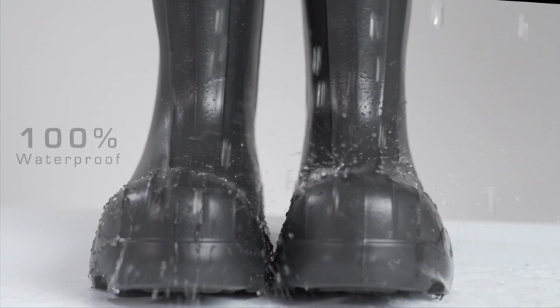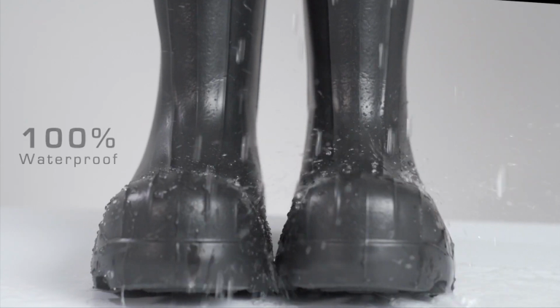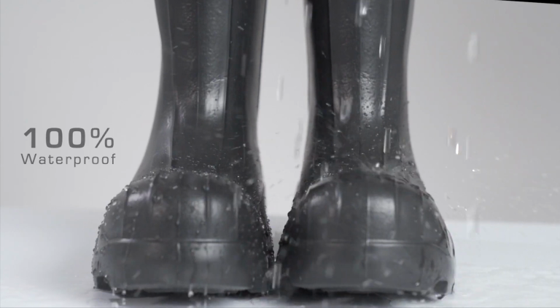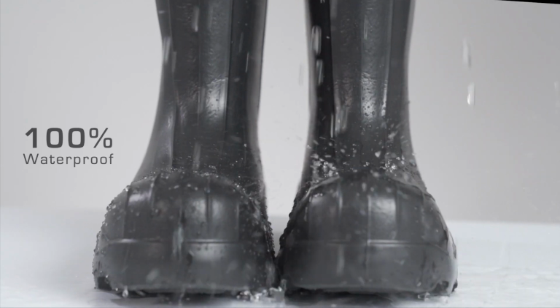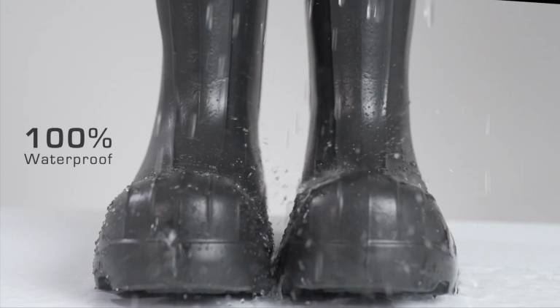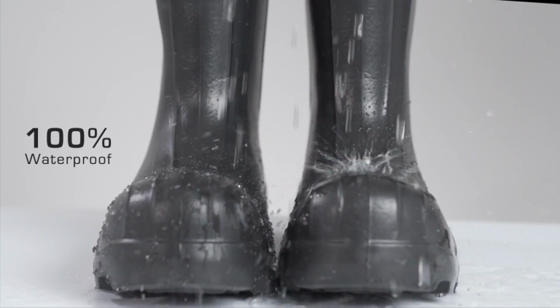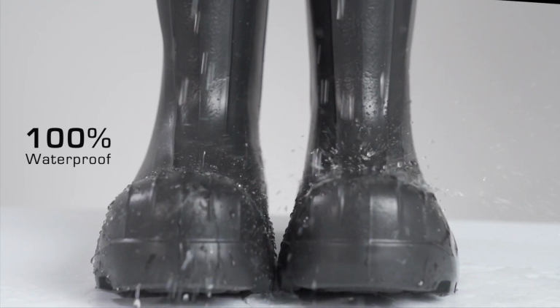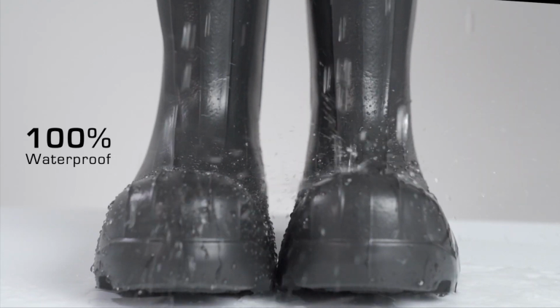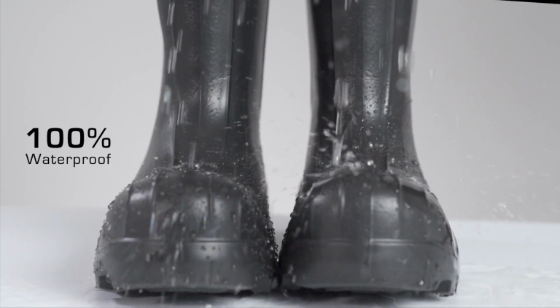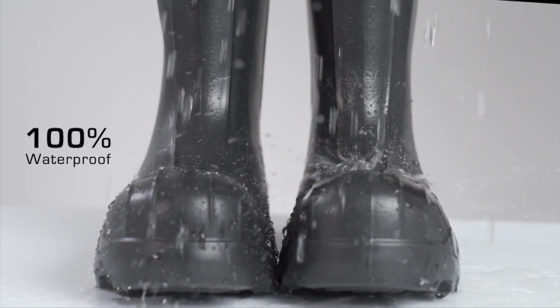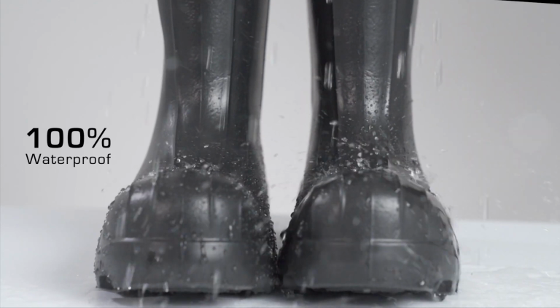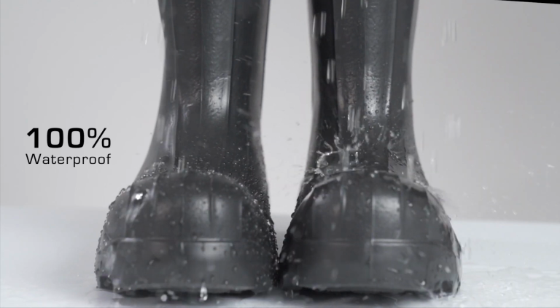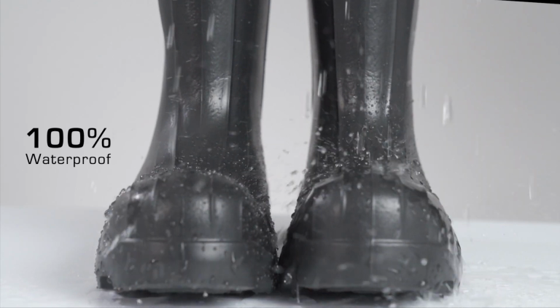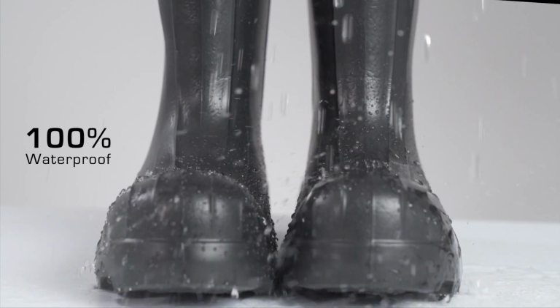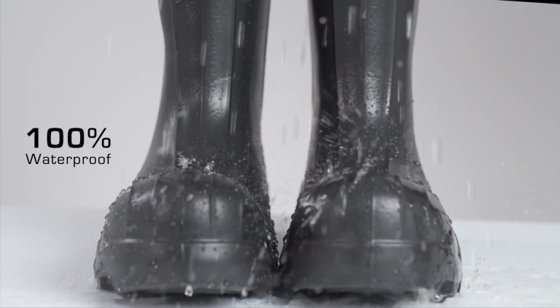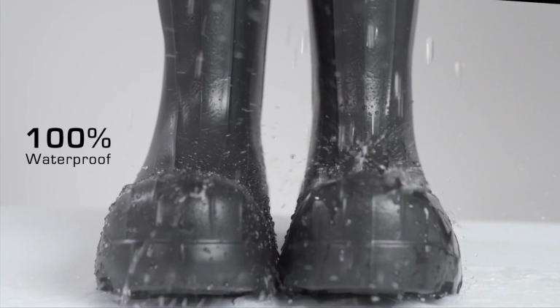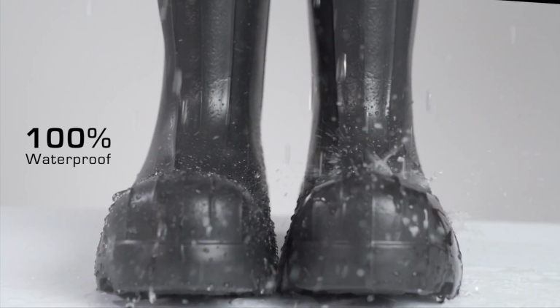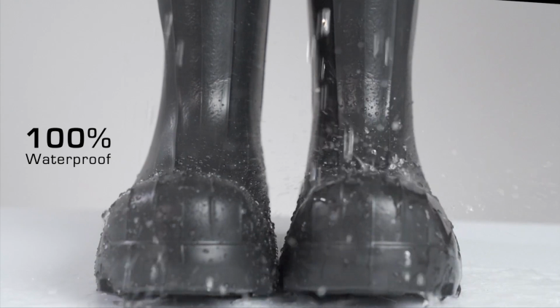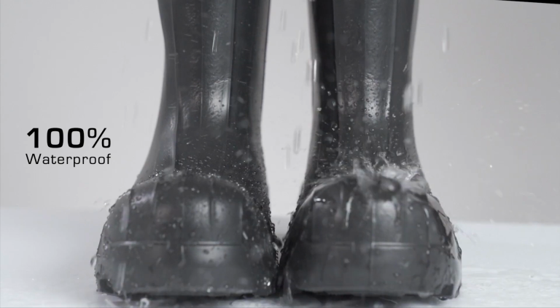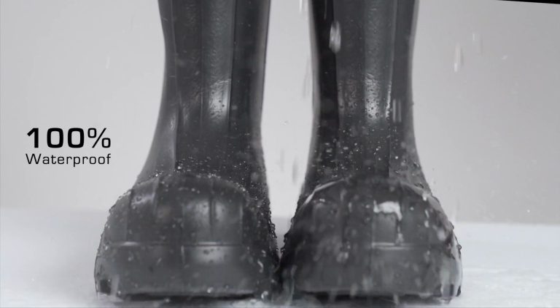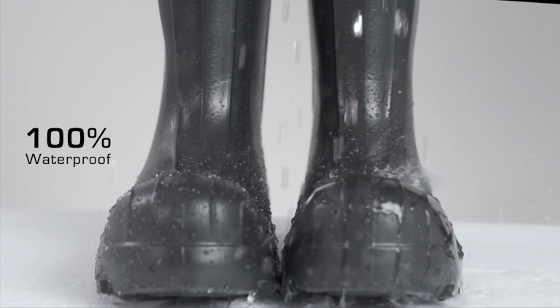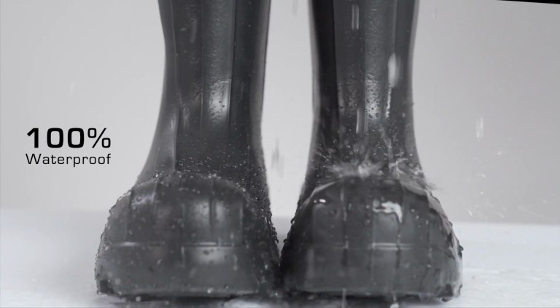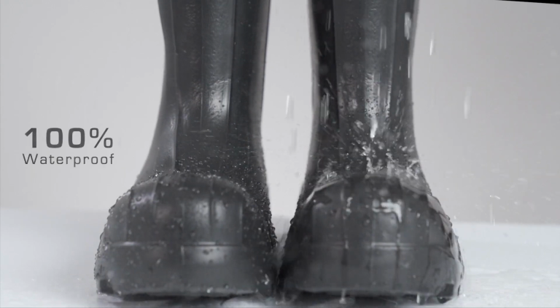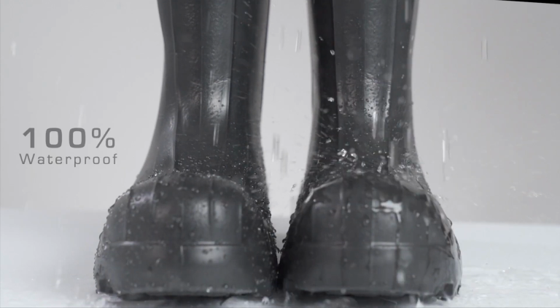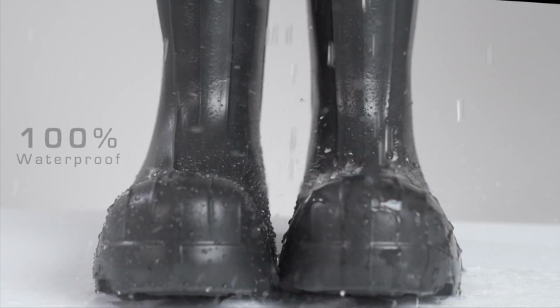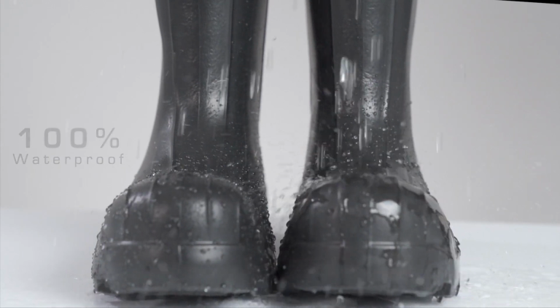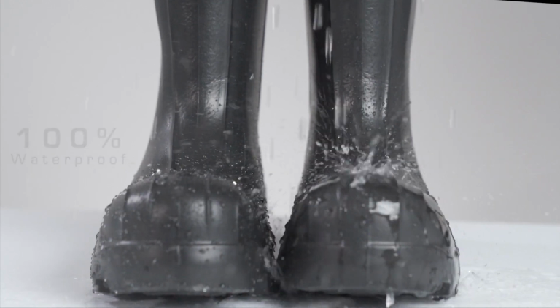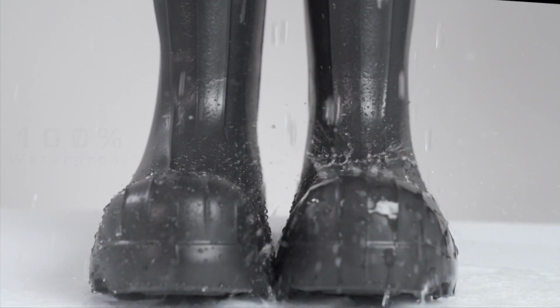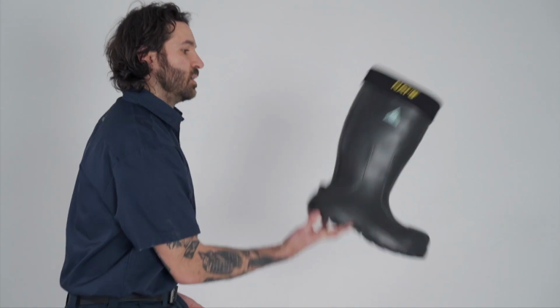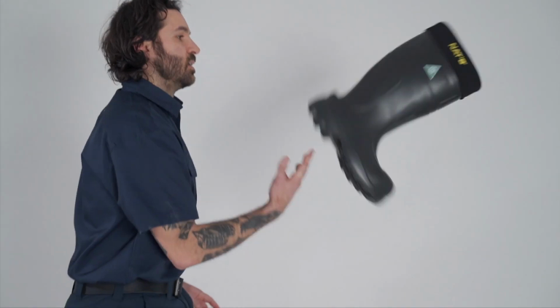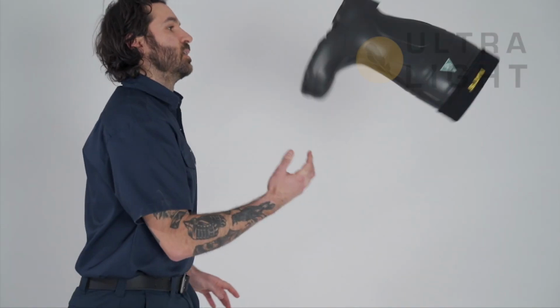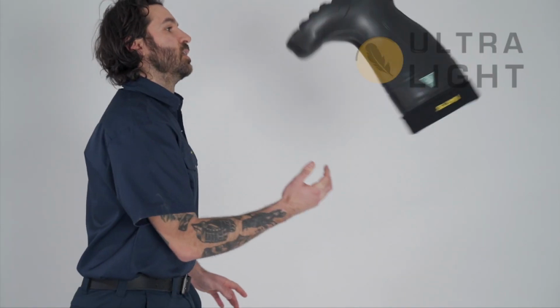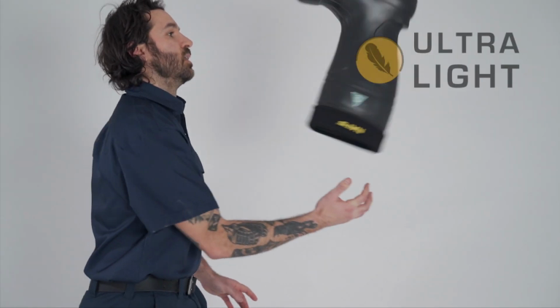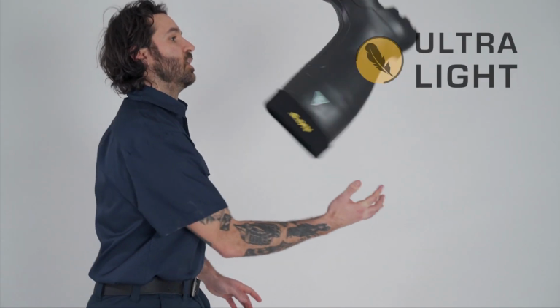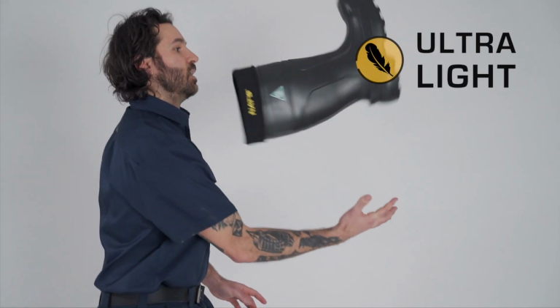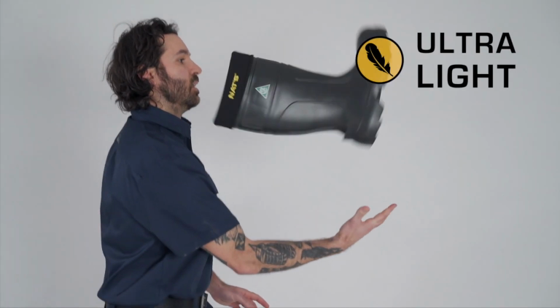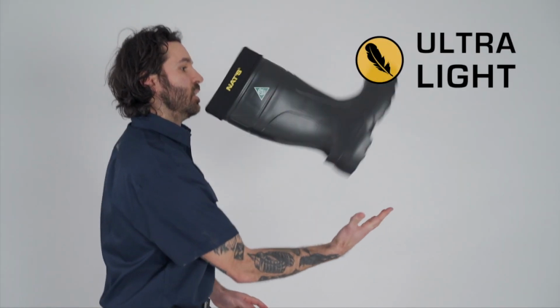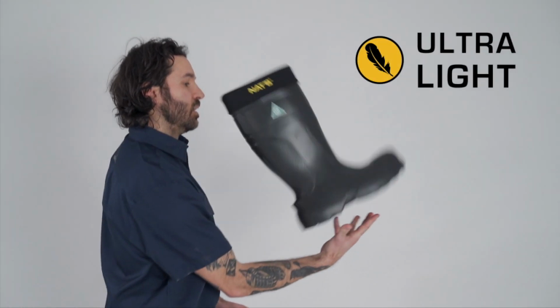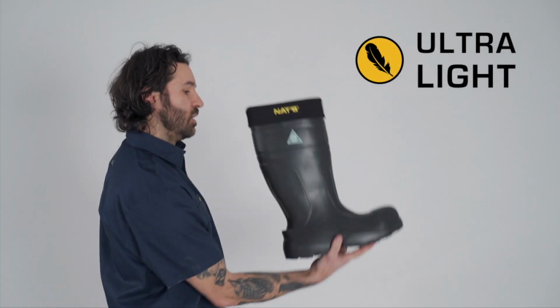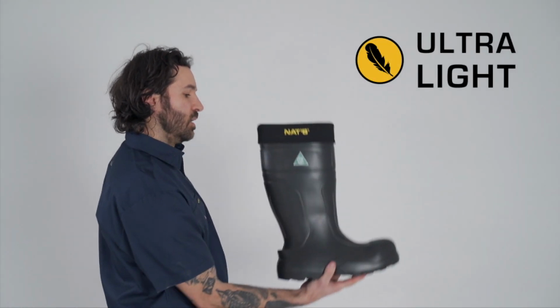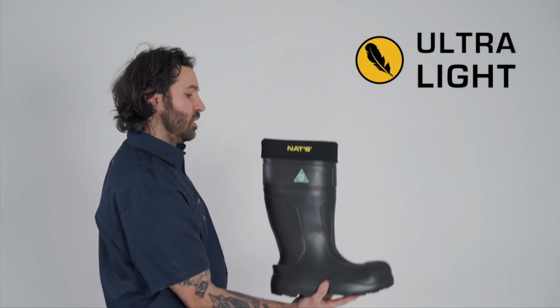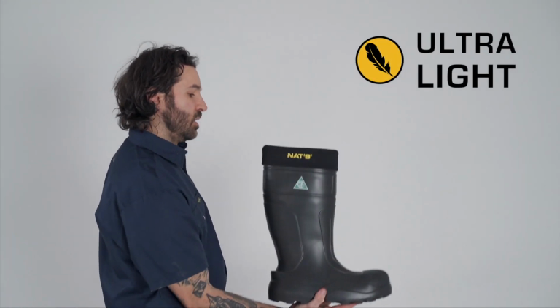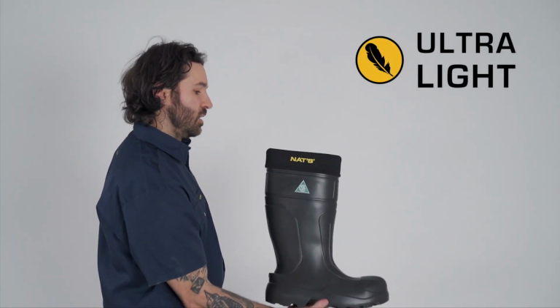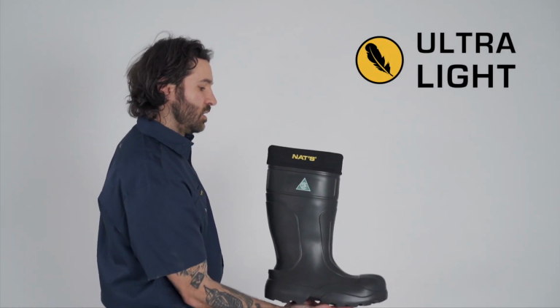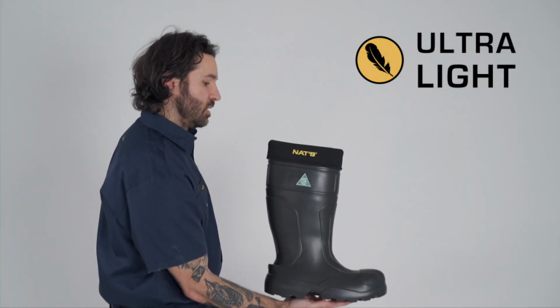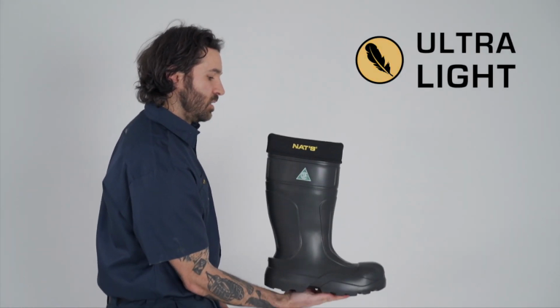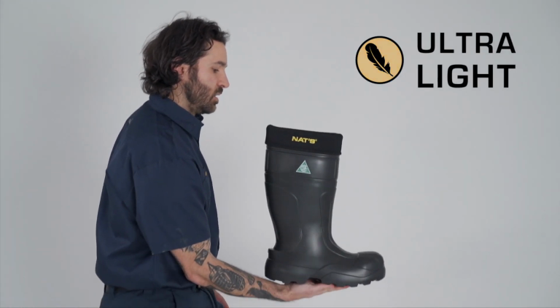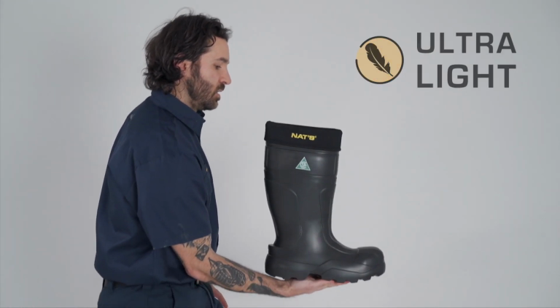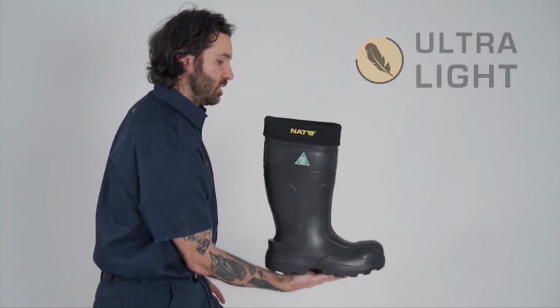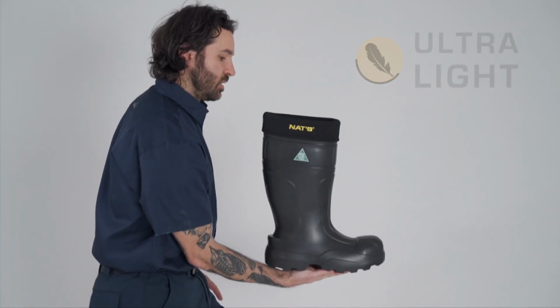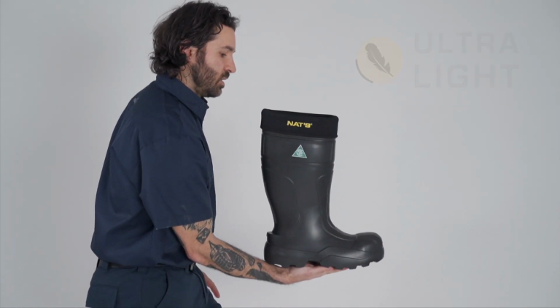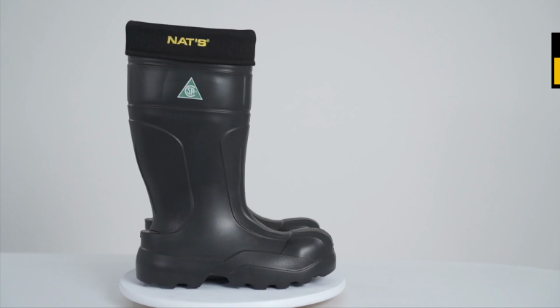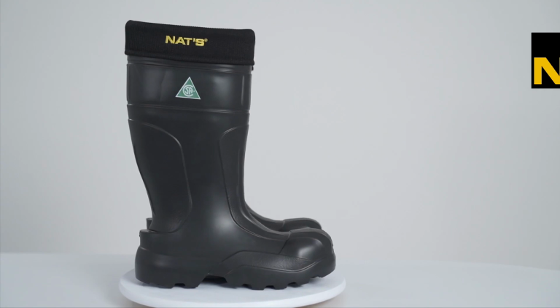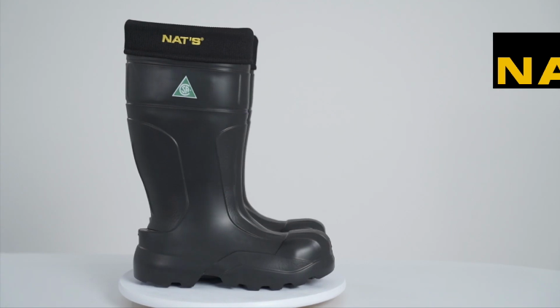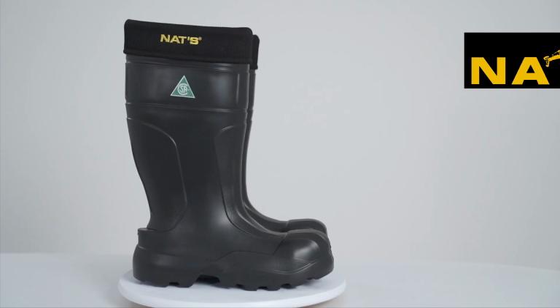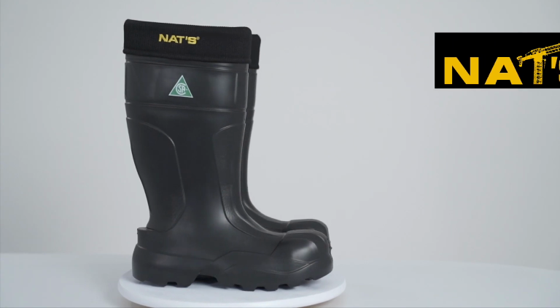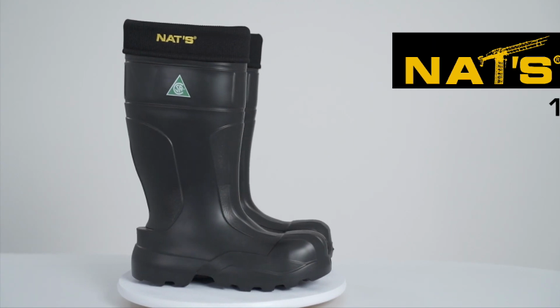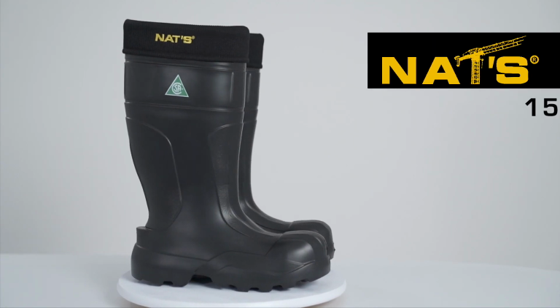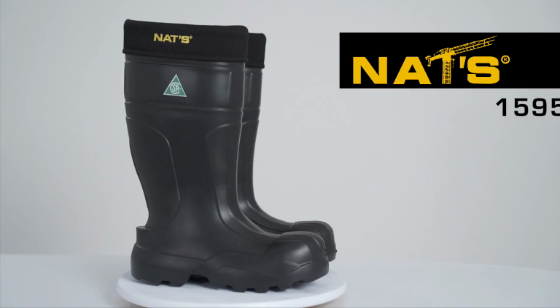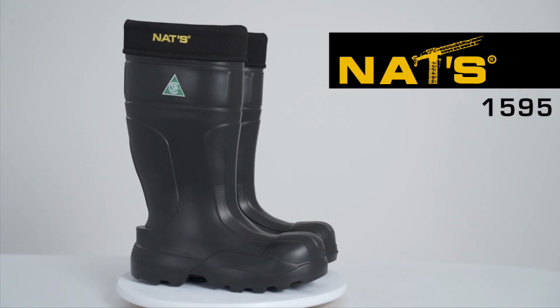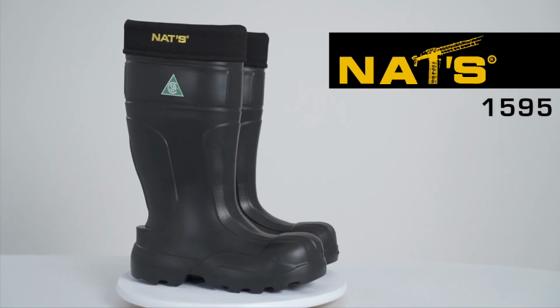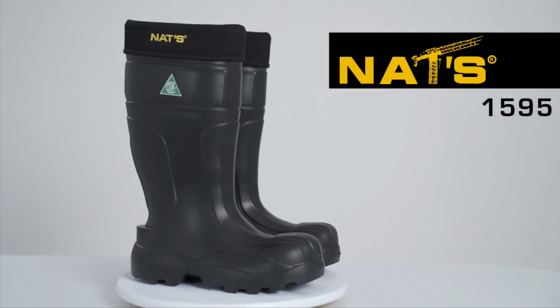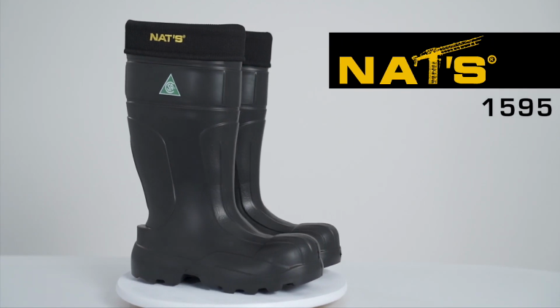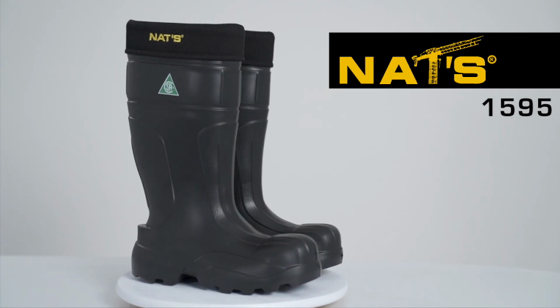Rediscover waterproofness combined with safety. Don't let doubt get in your way. Rely on NAT'S.